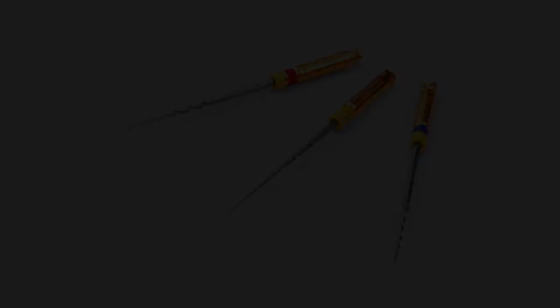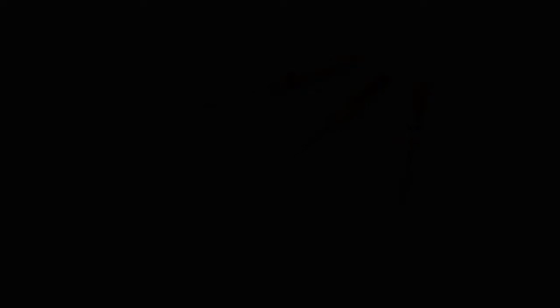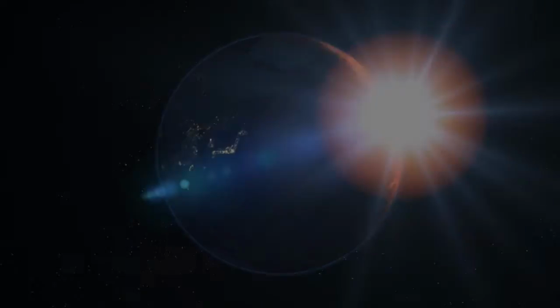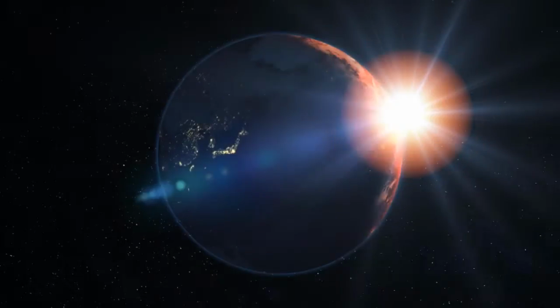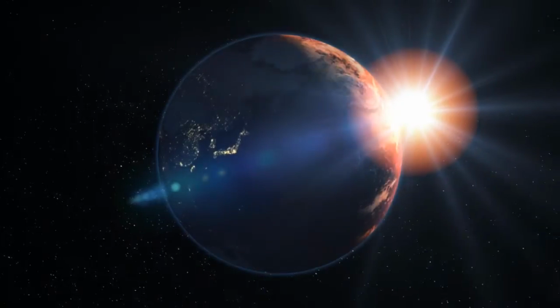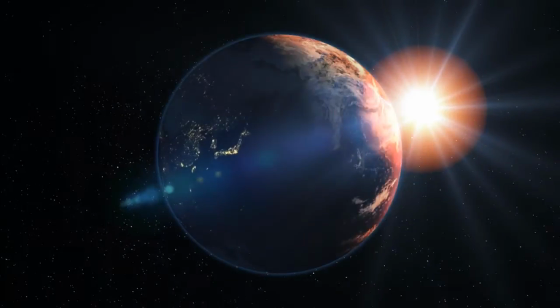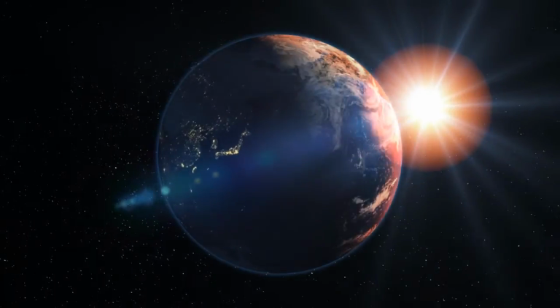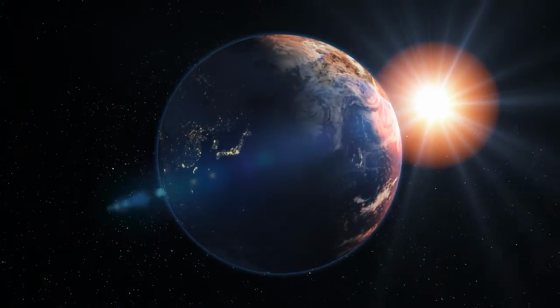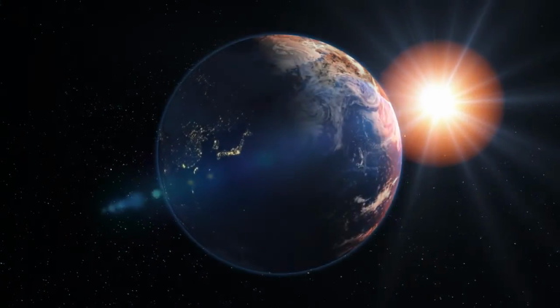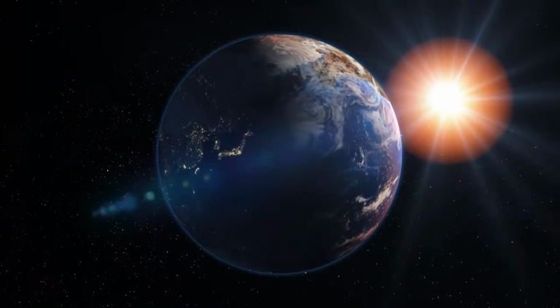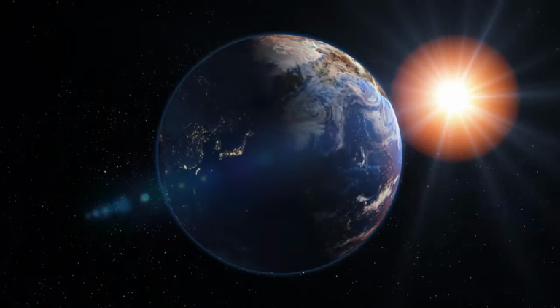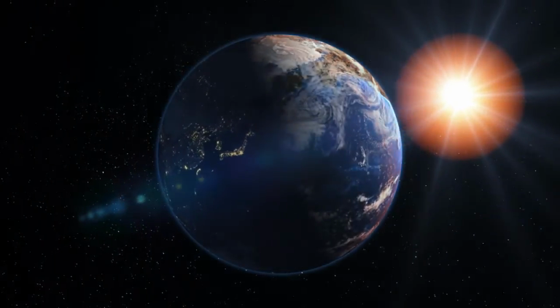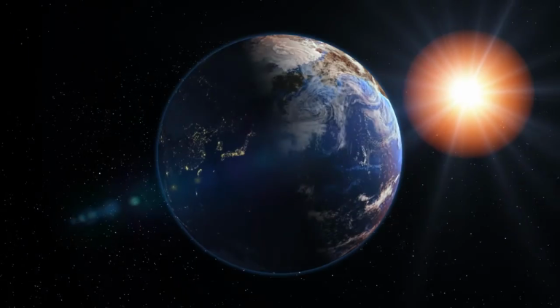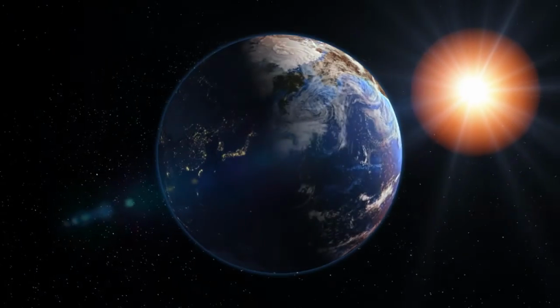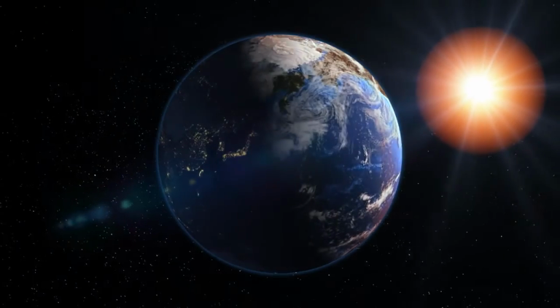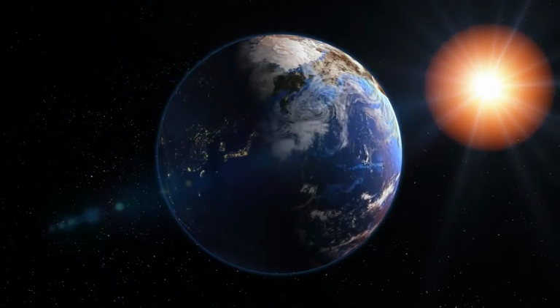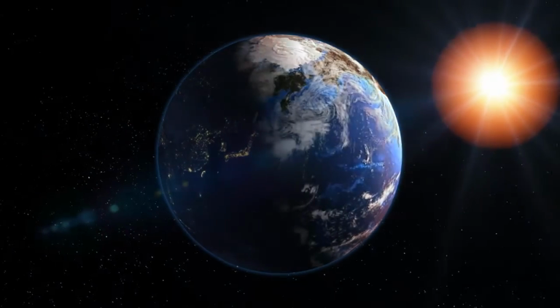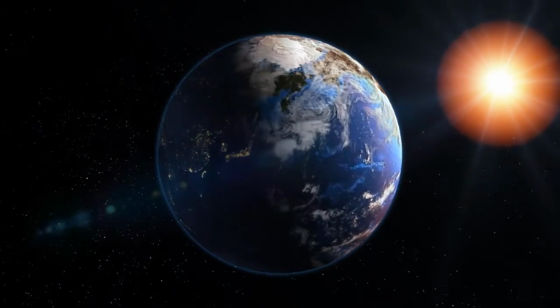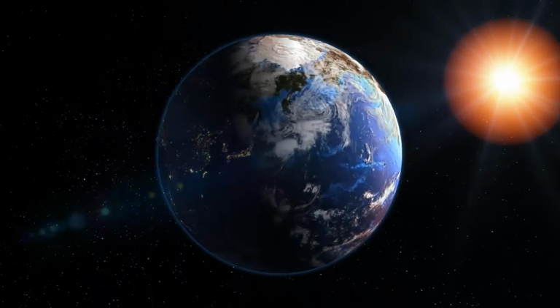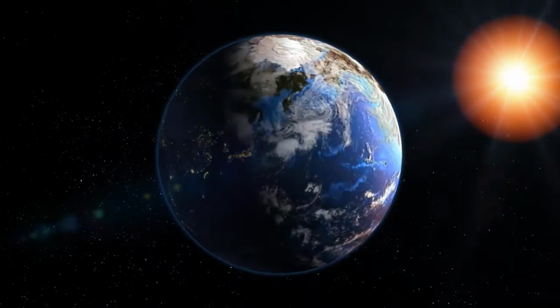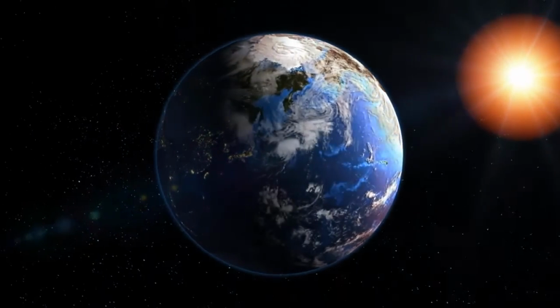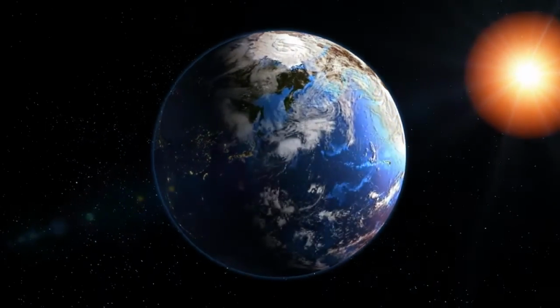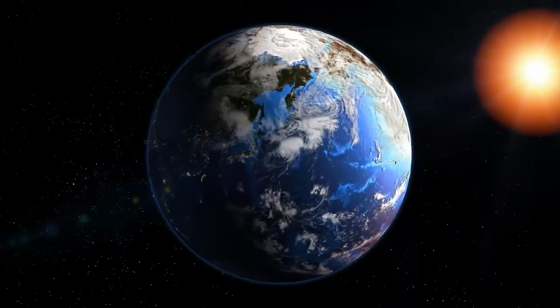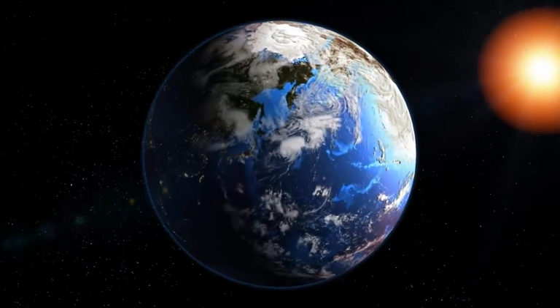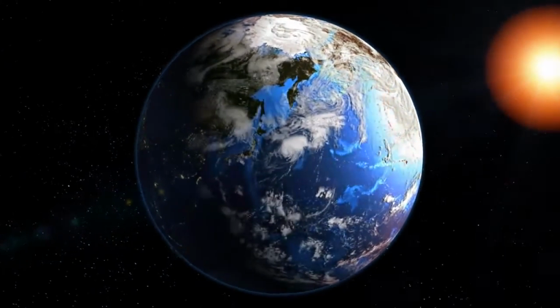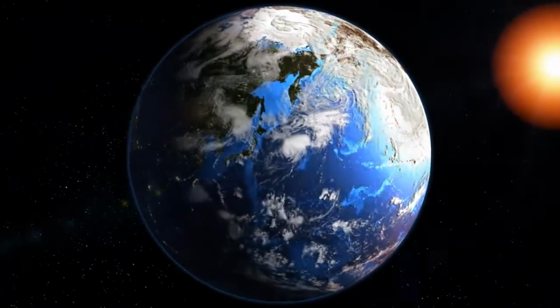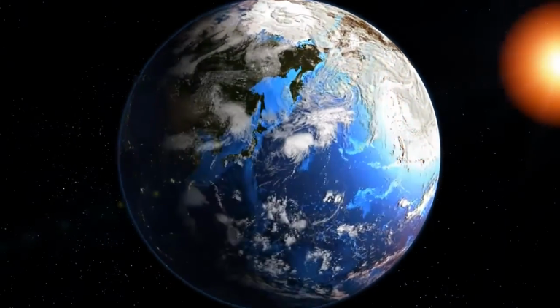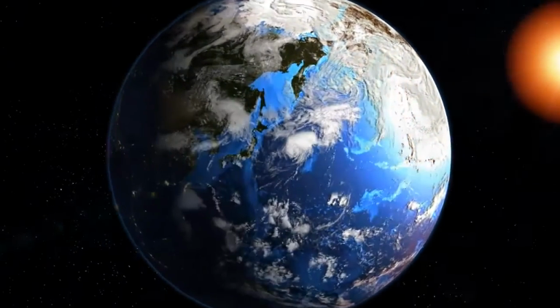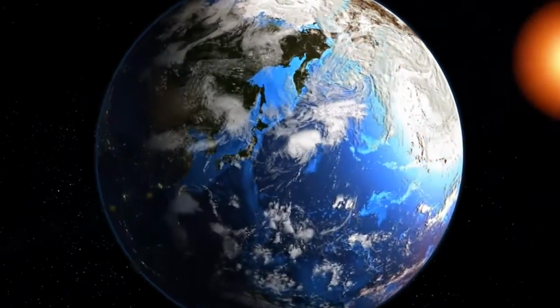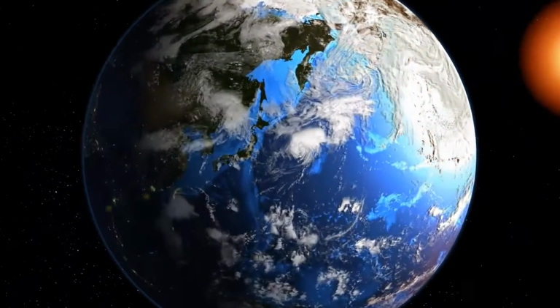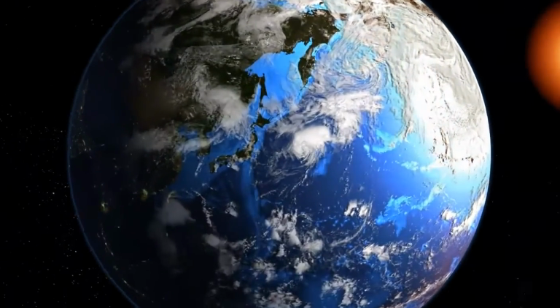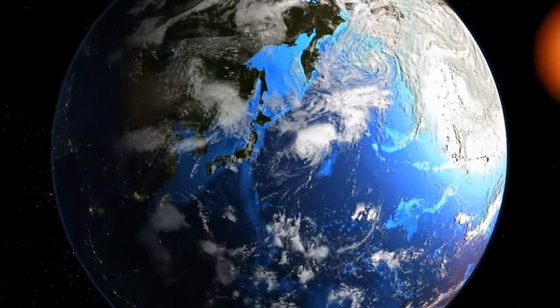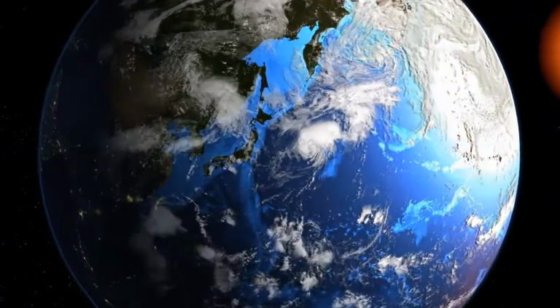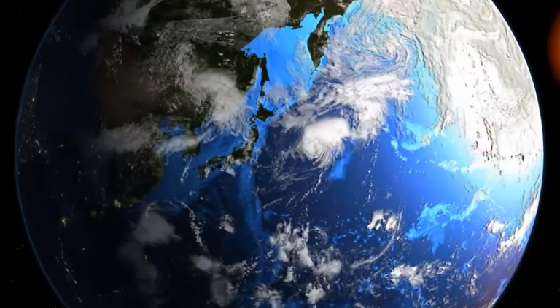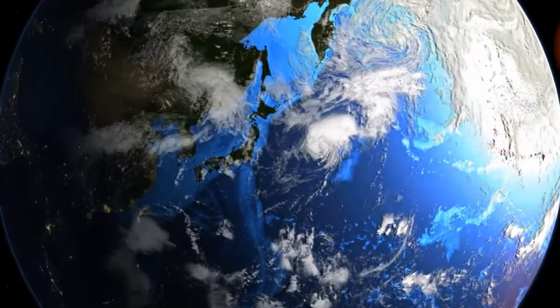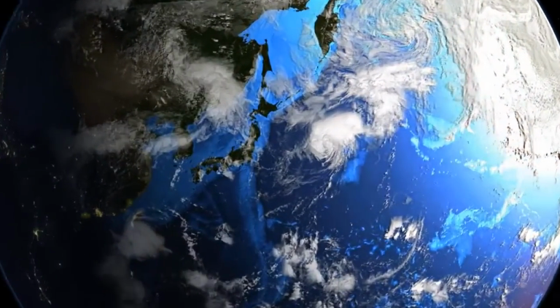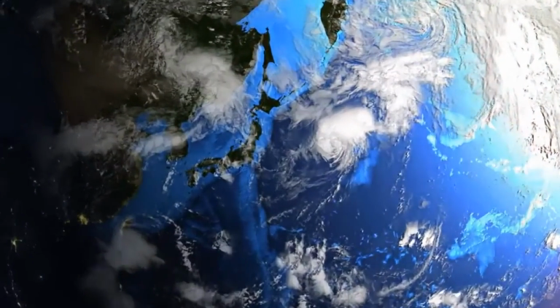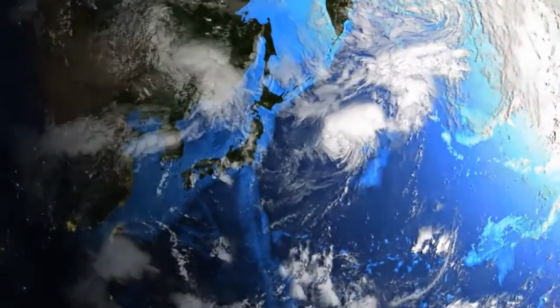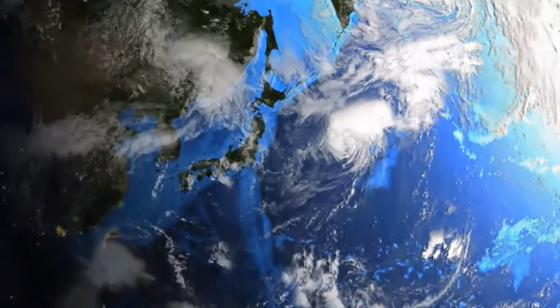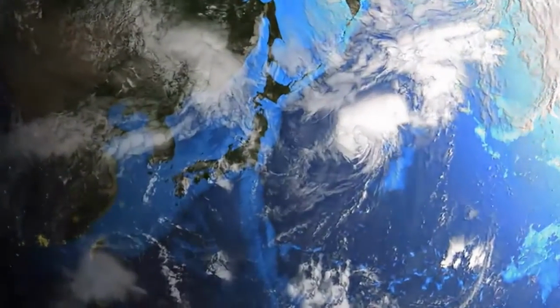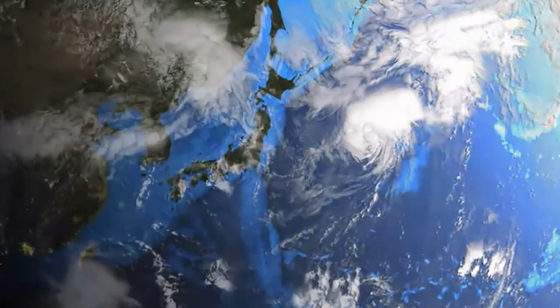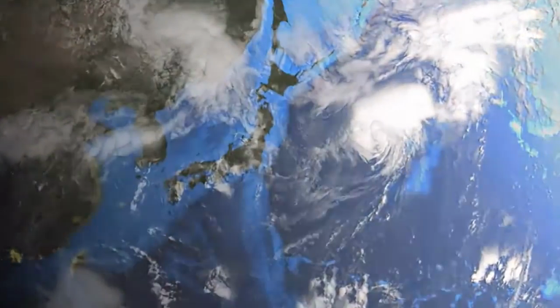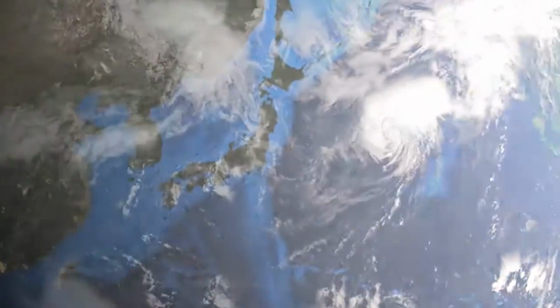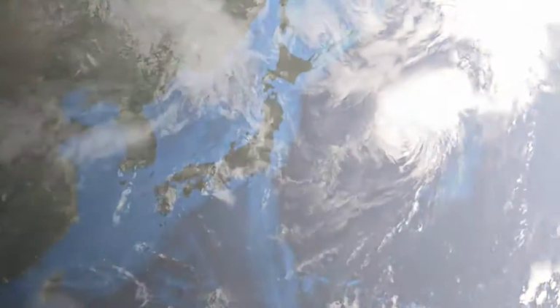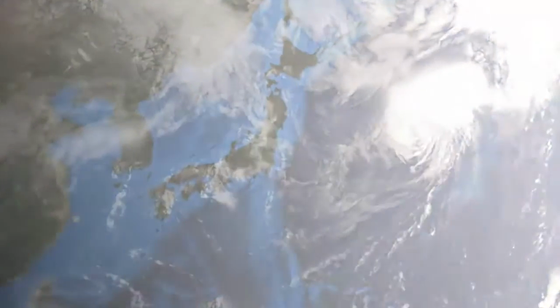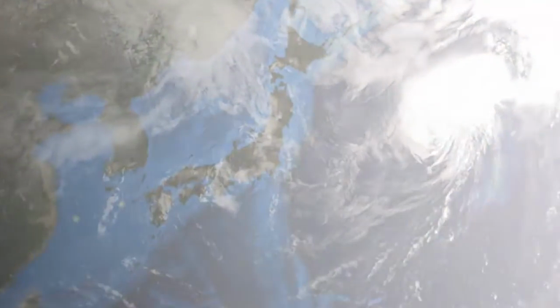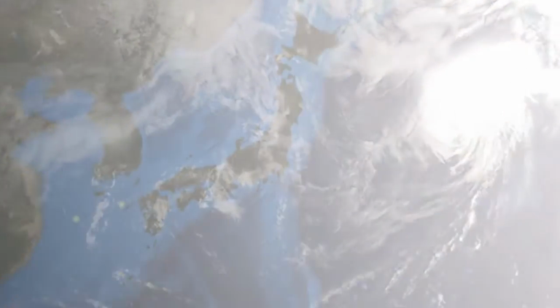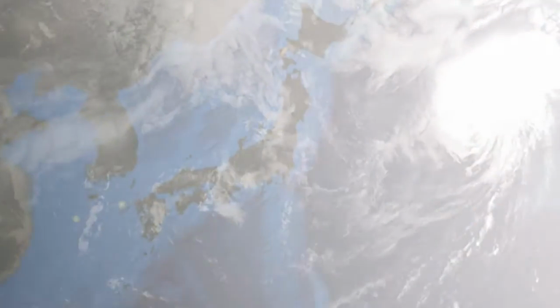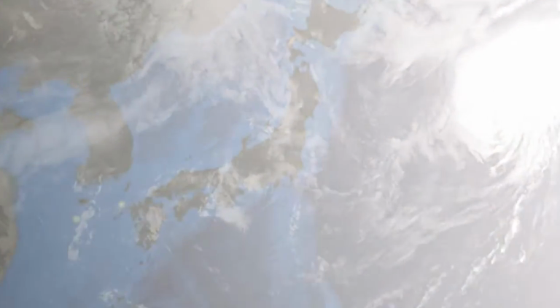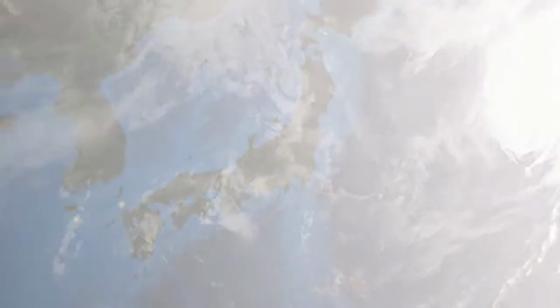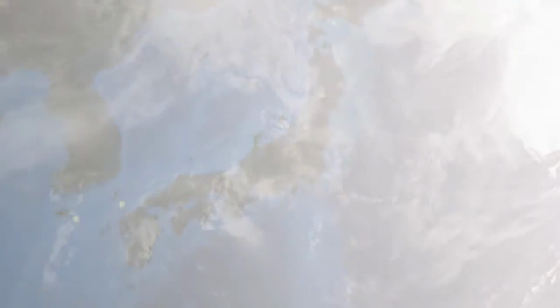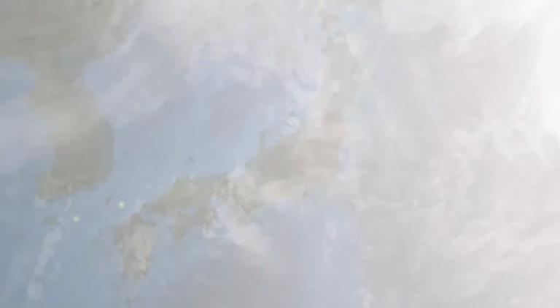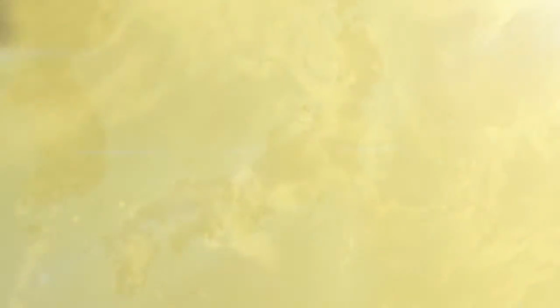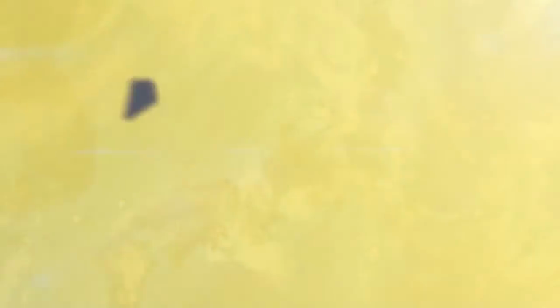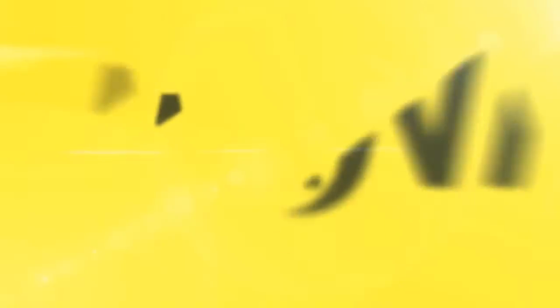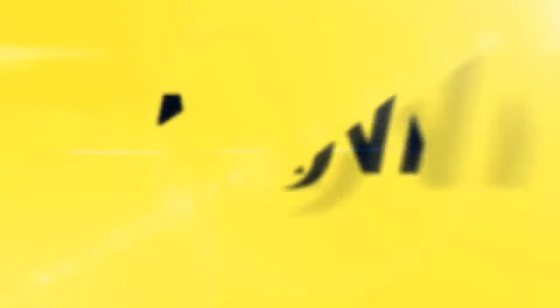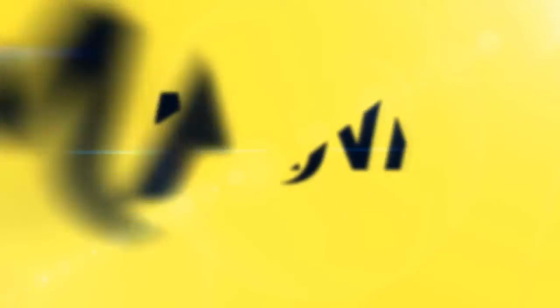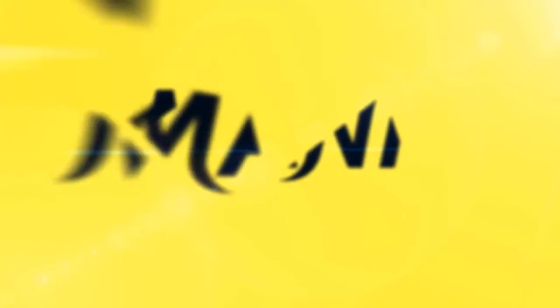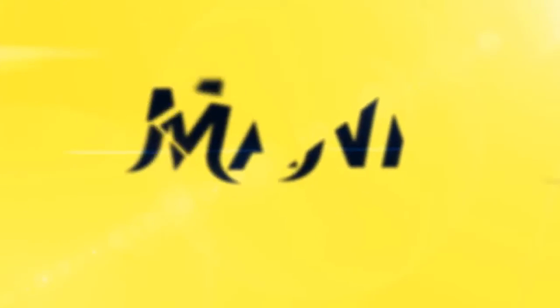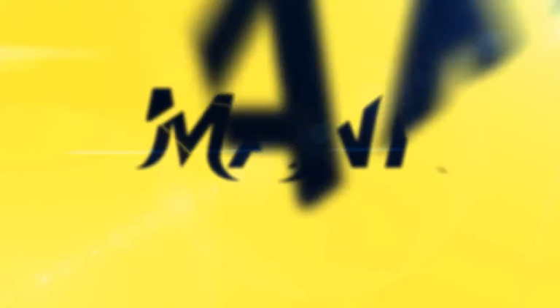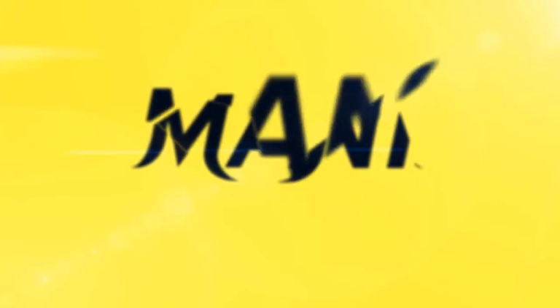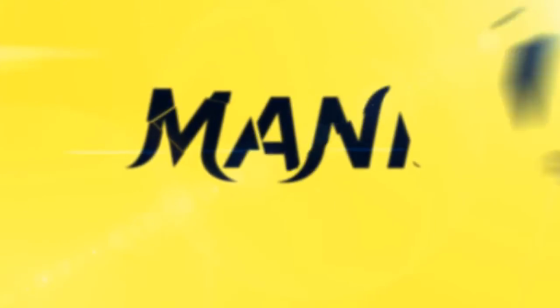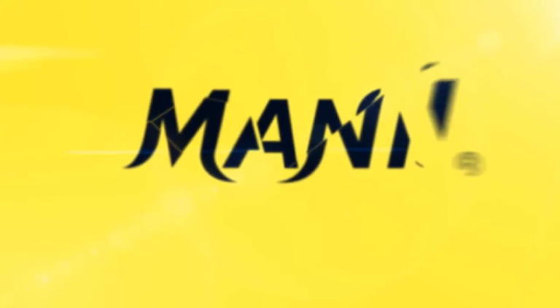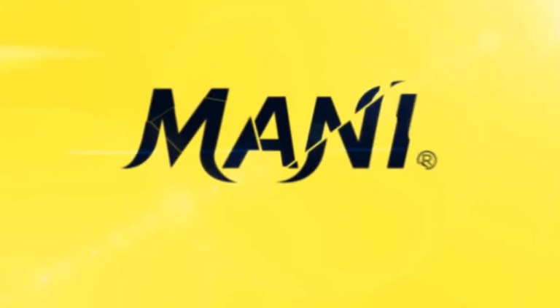From our hands to yours, the best quality in the world, to the world. We are Mani.